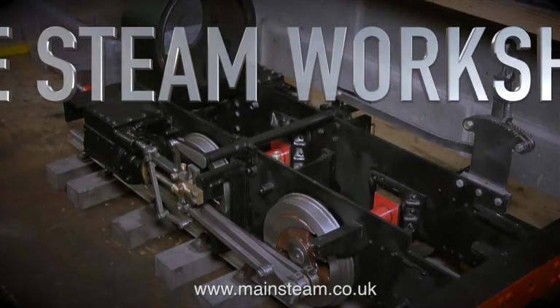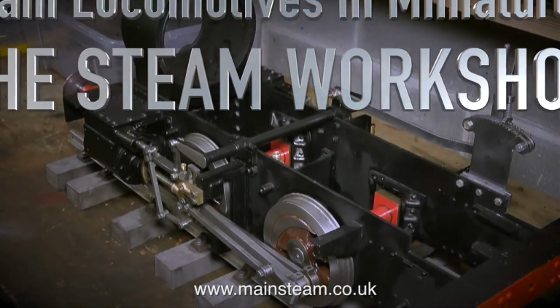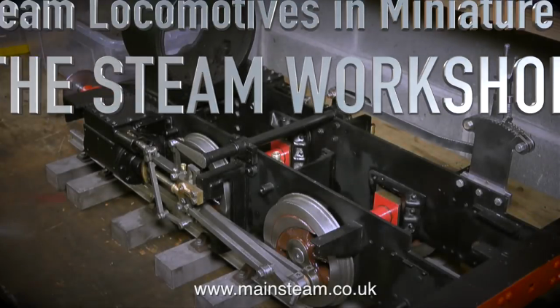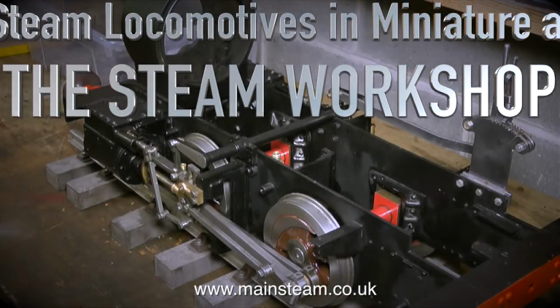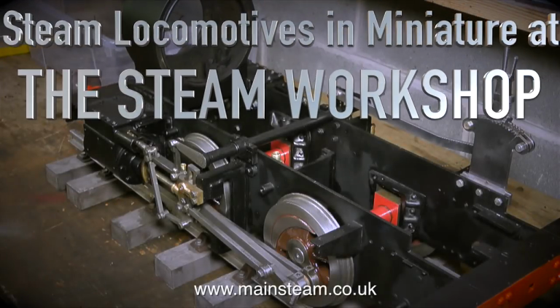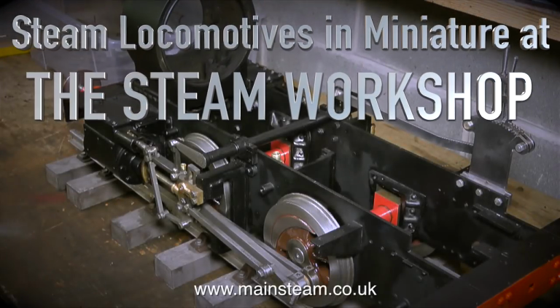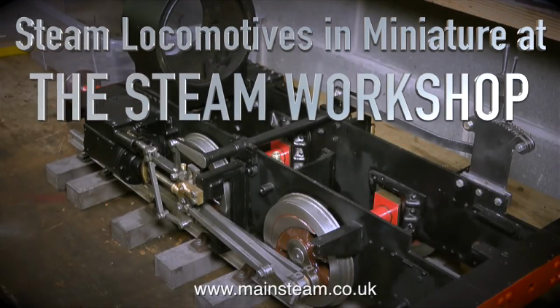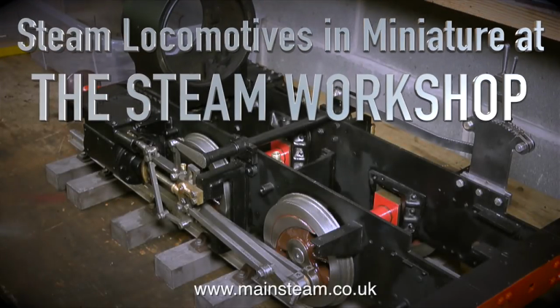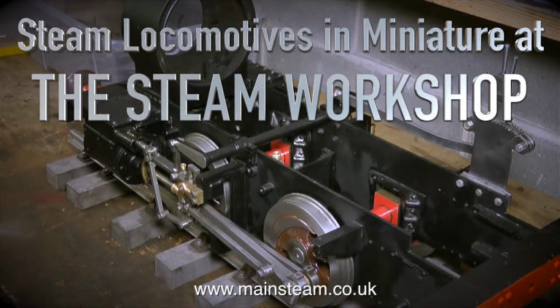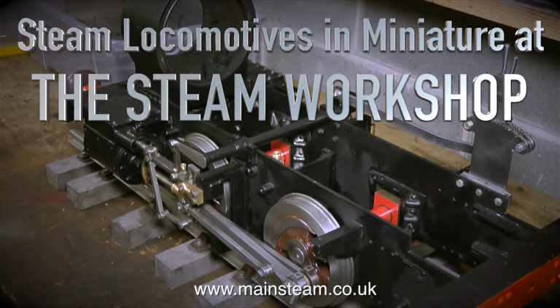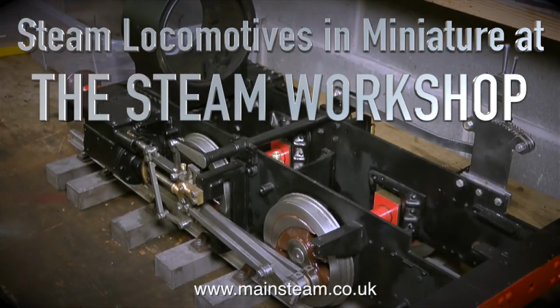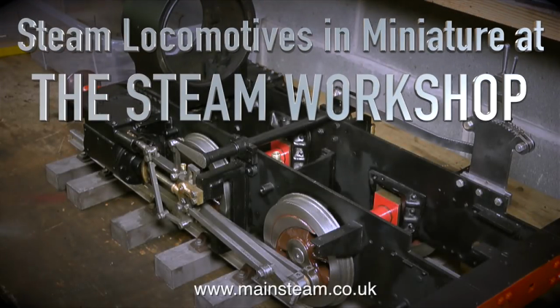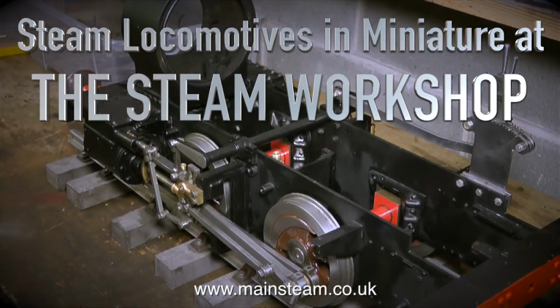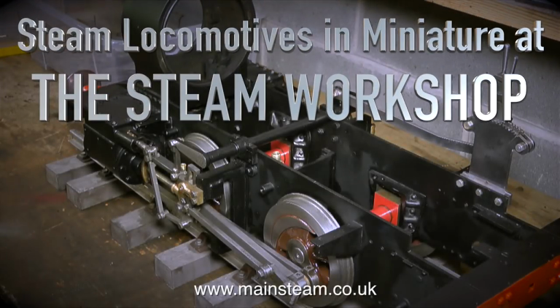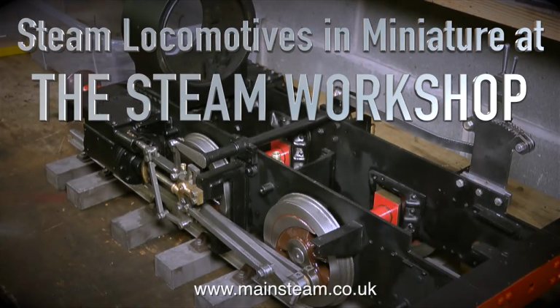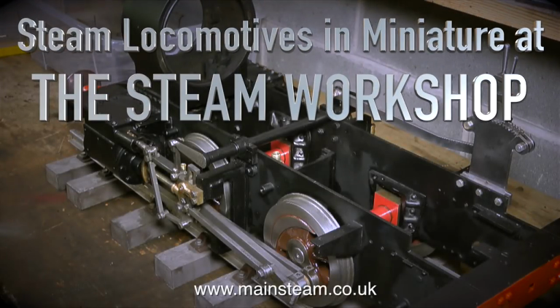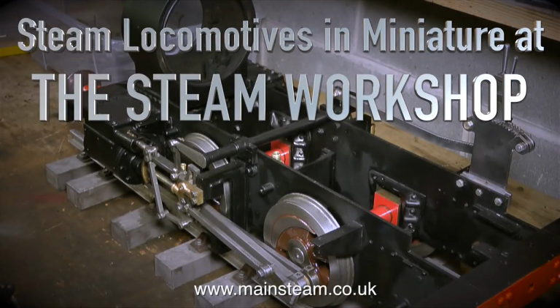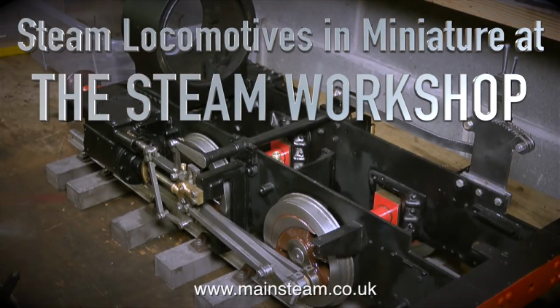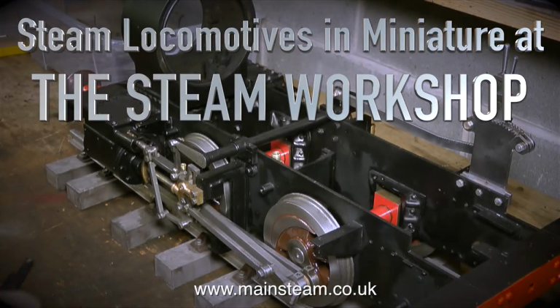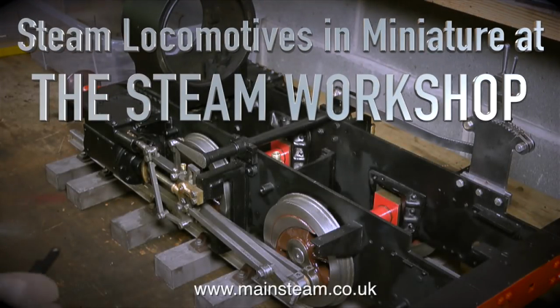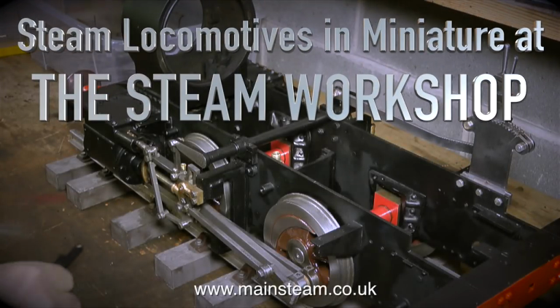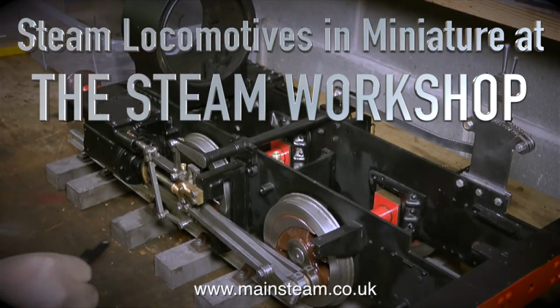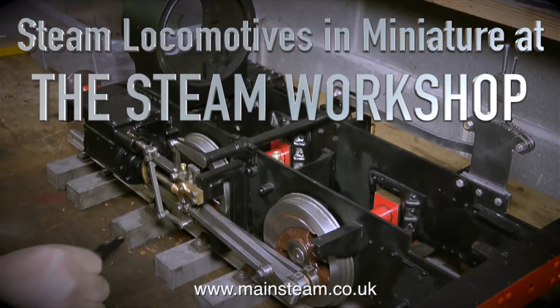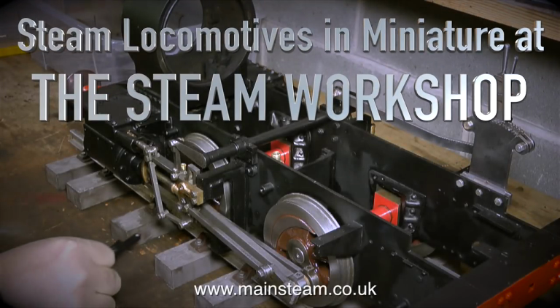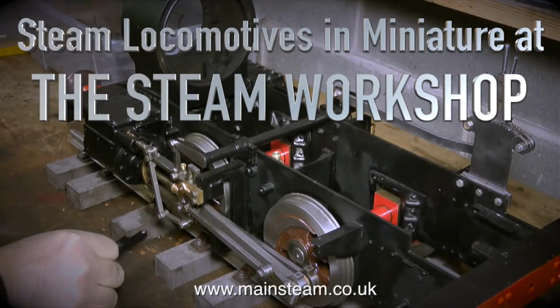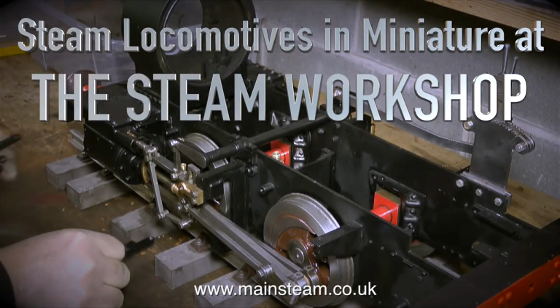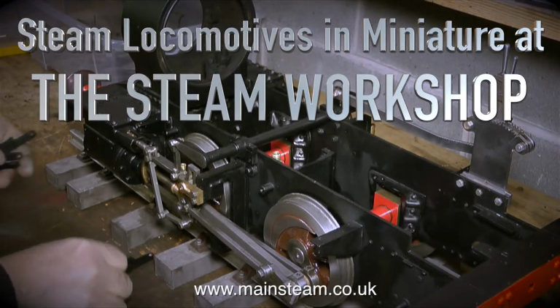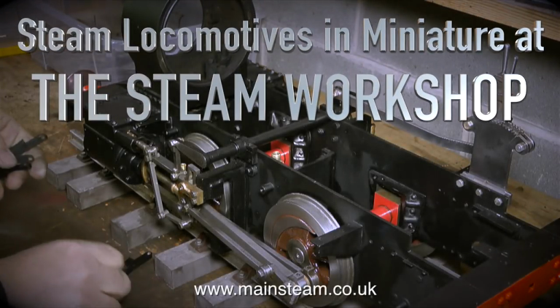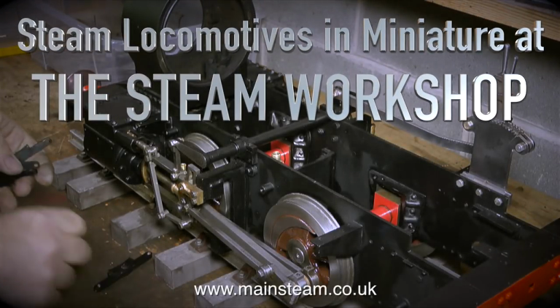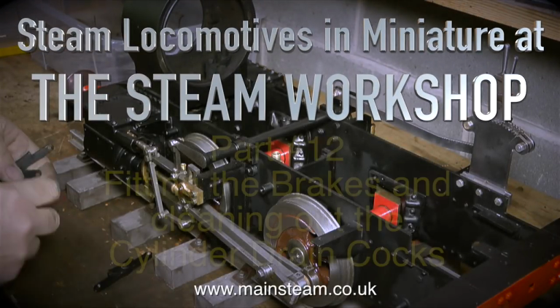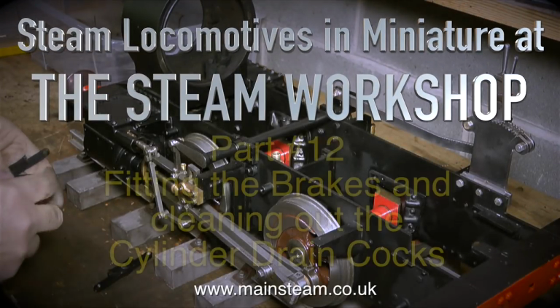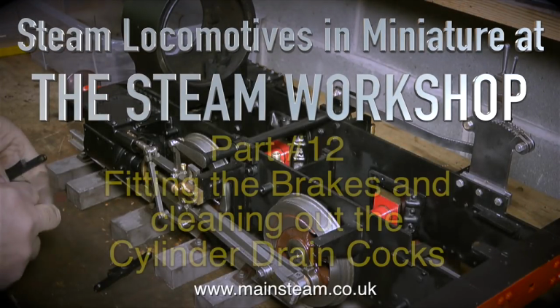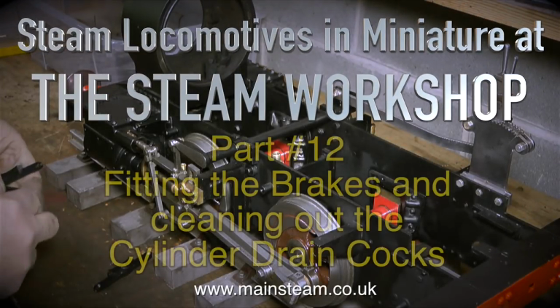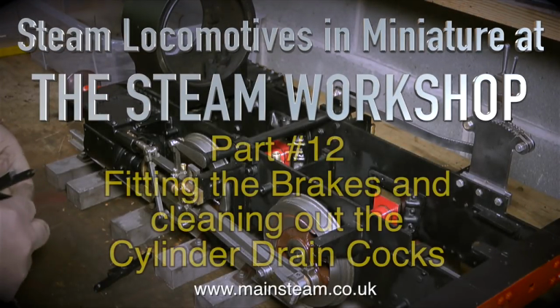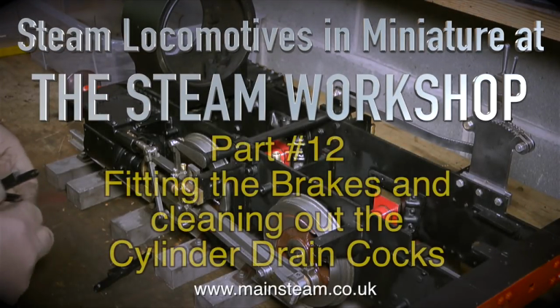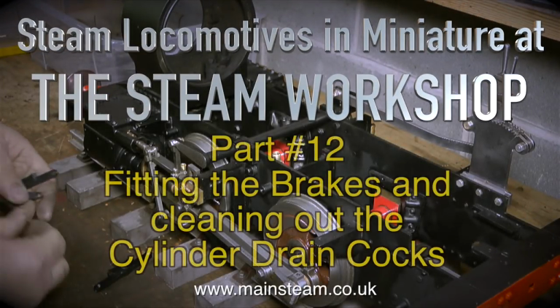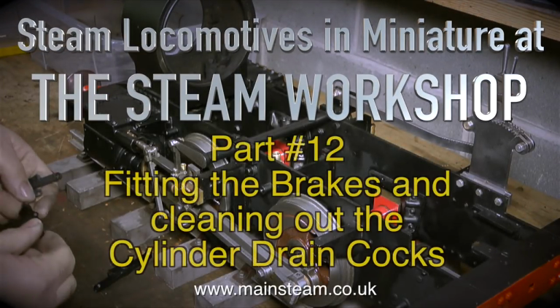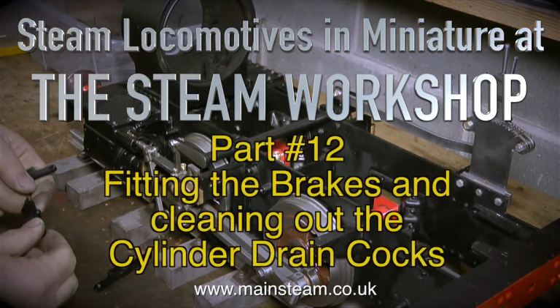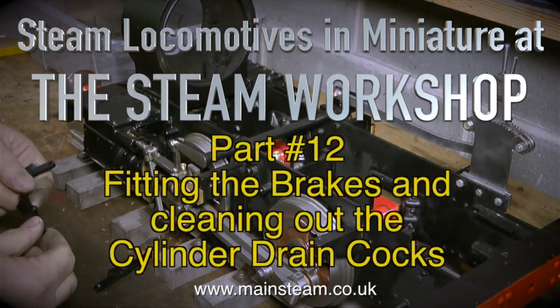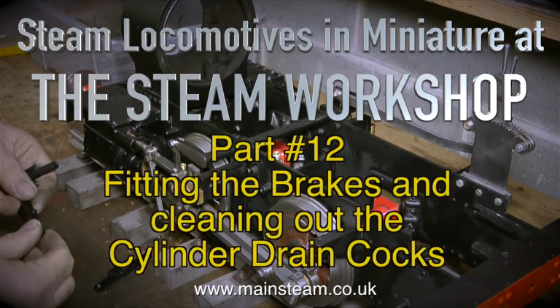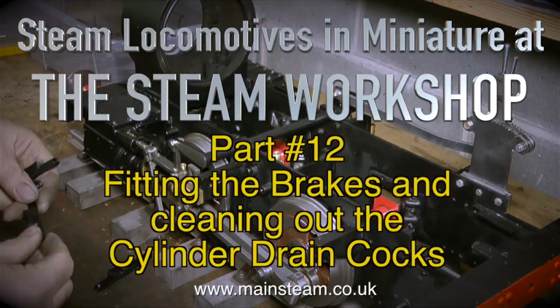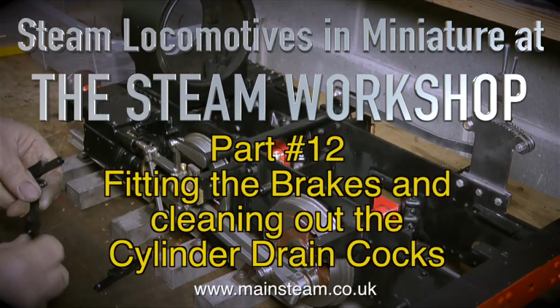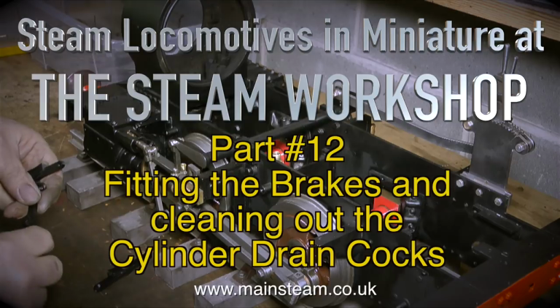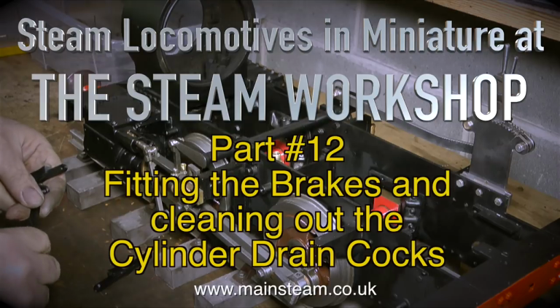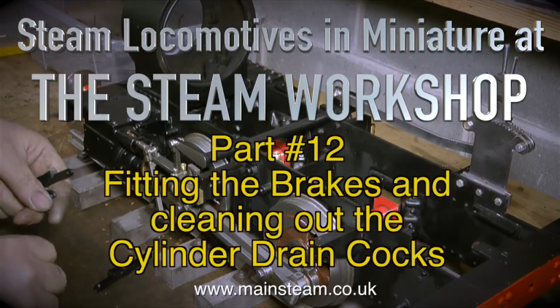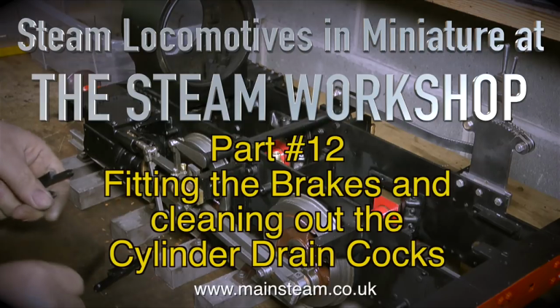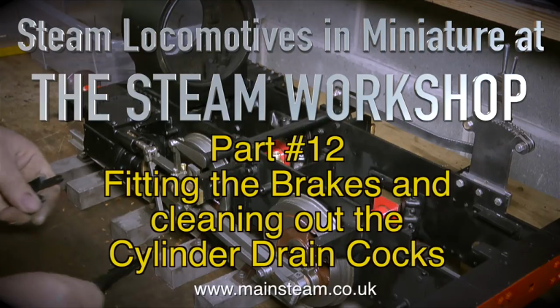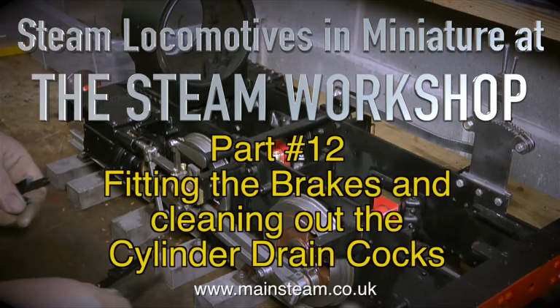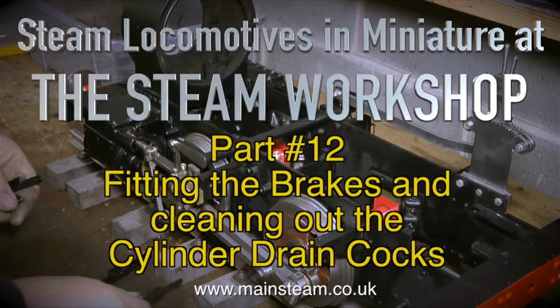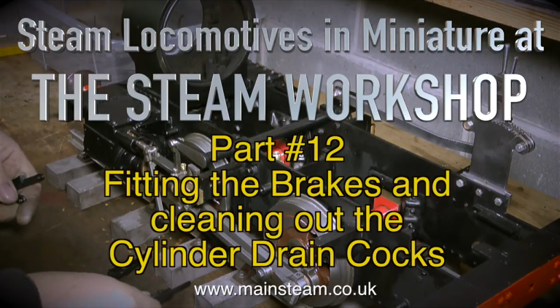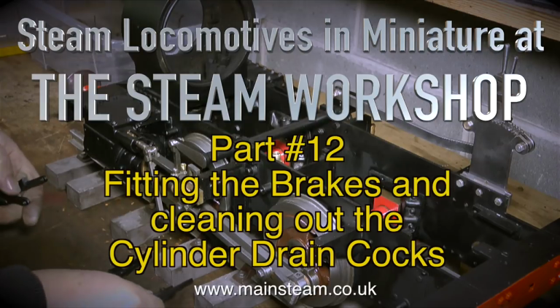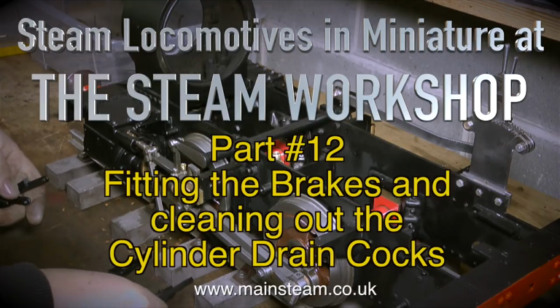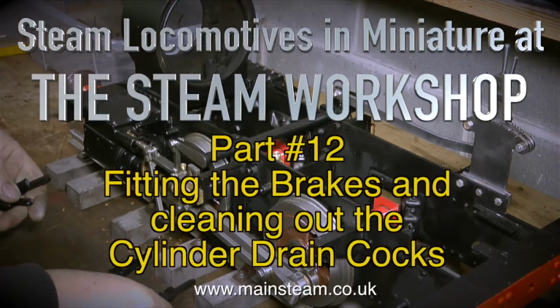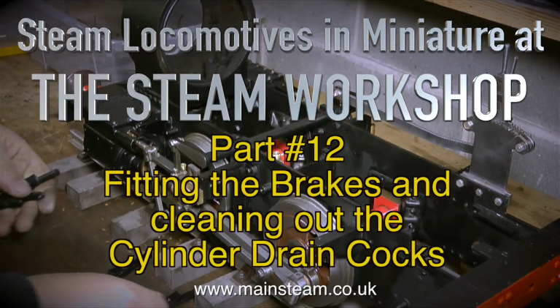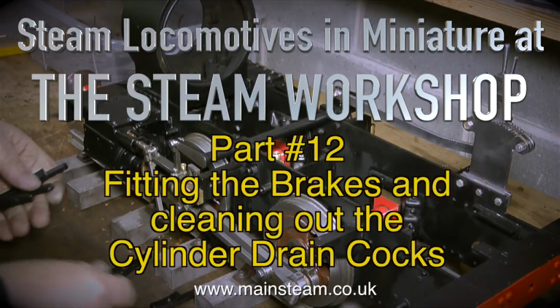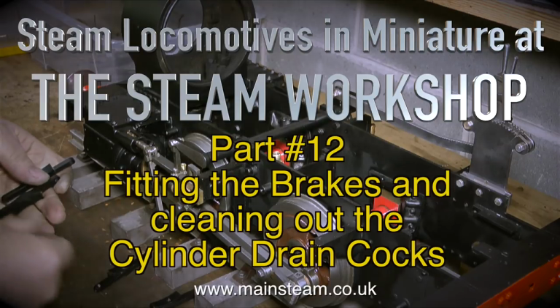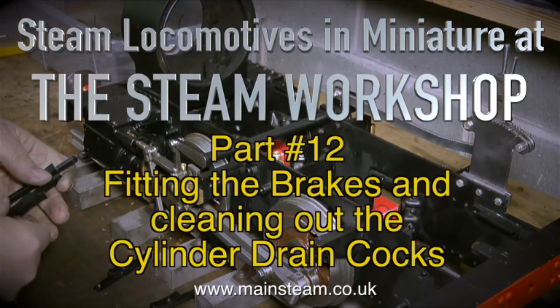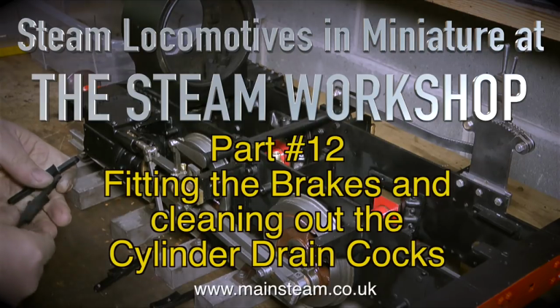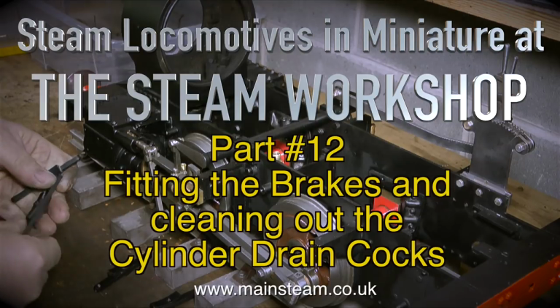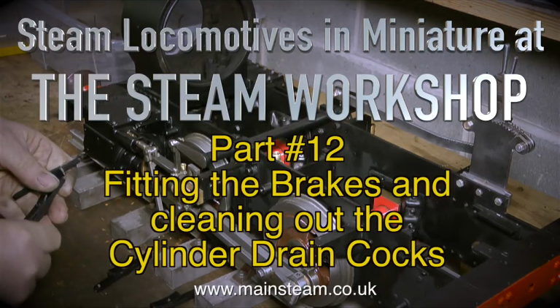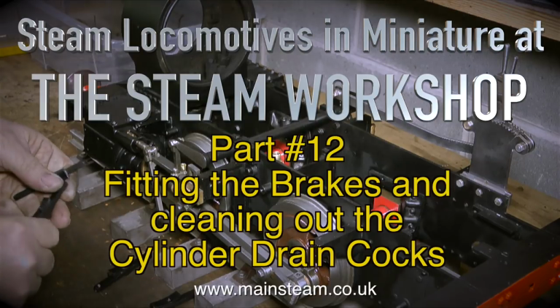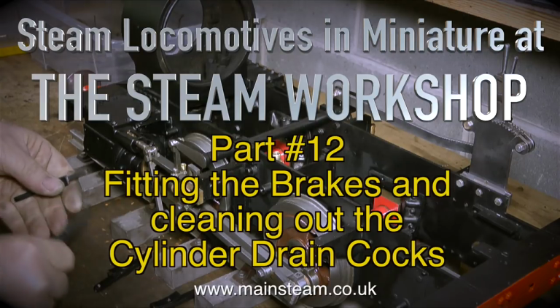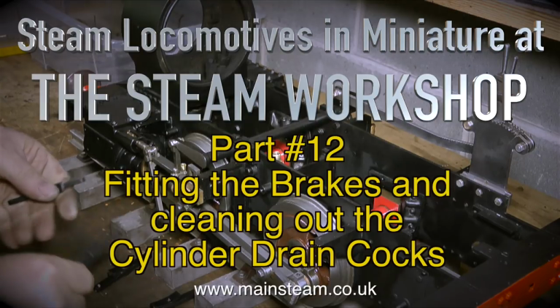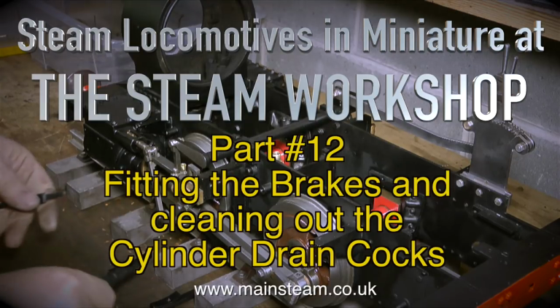Steam locomotives in miniature at the Steam Workshop — this is part 12, fitting the brakes and cleaning out the cylinder drain cocks.